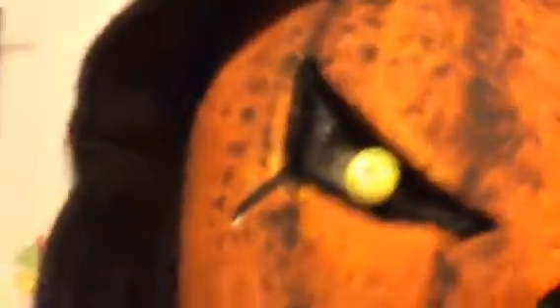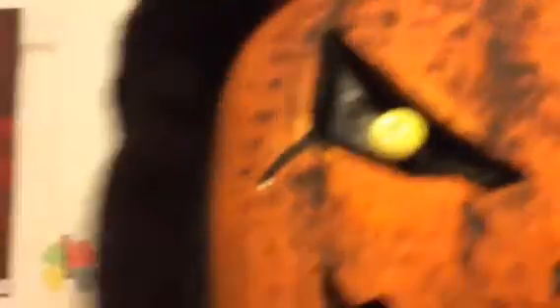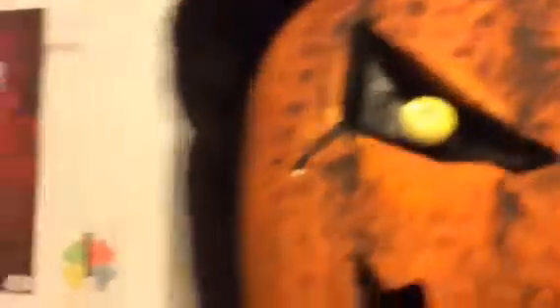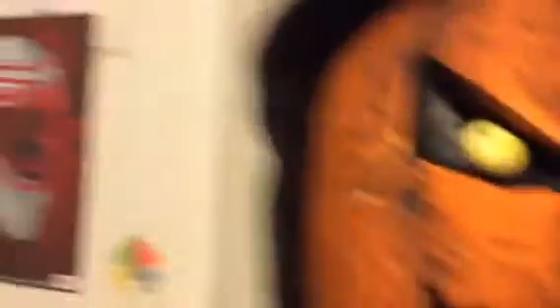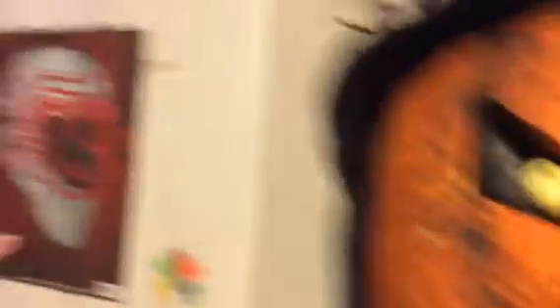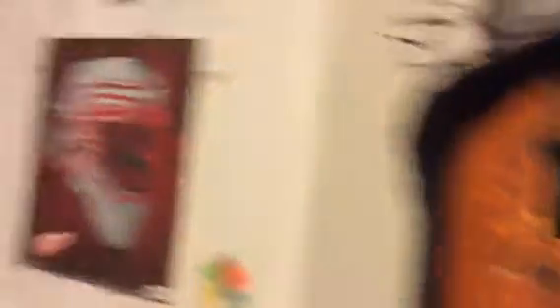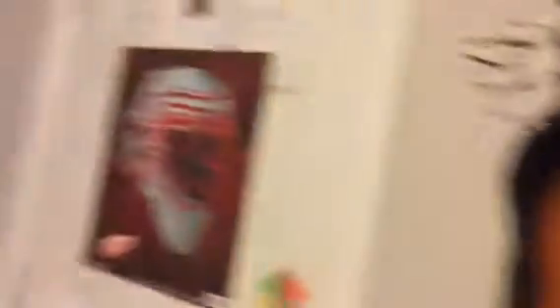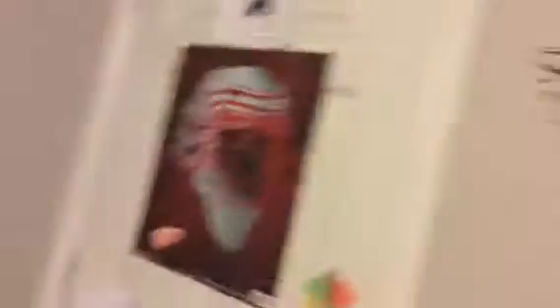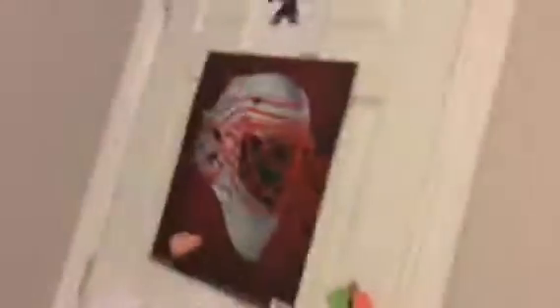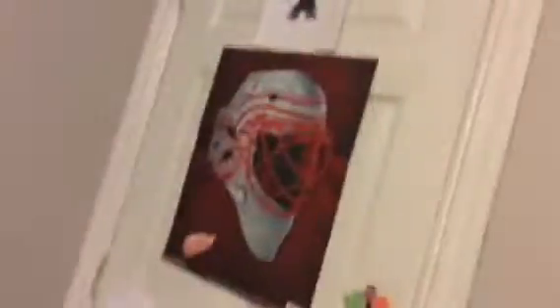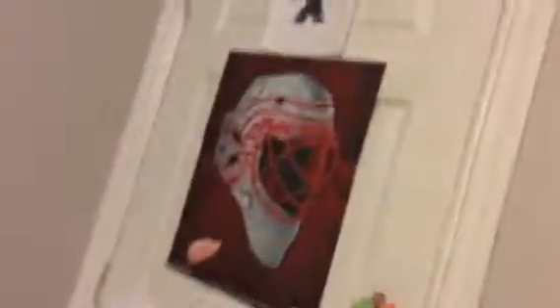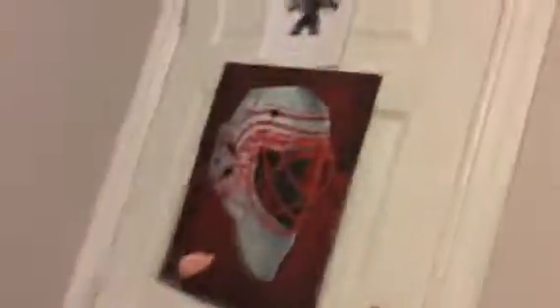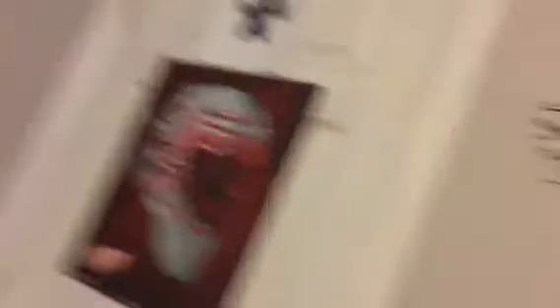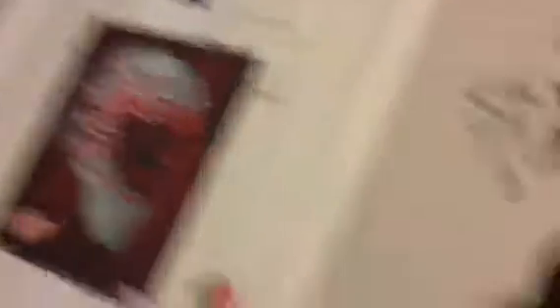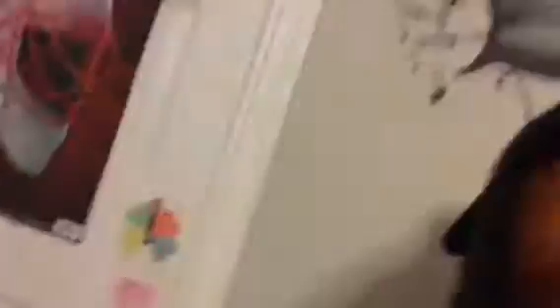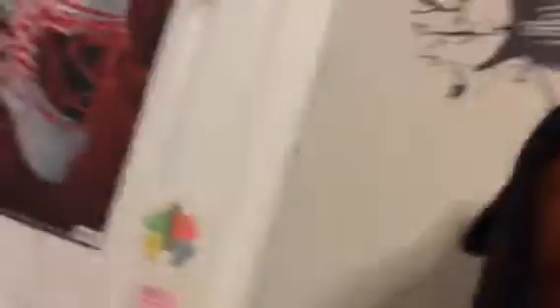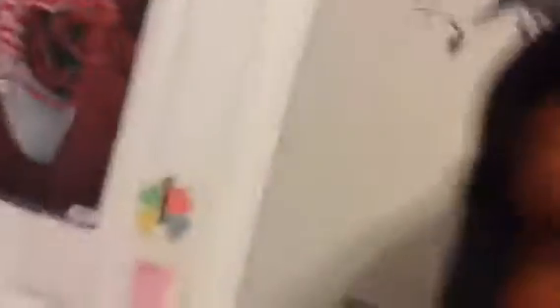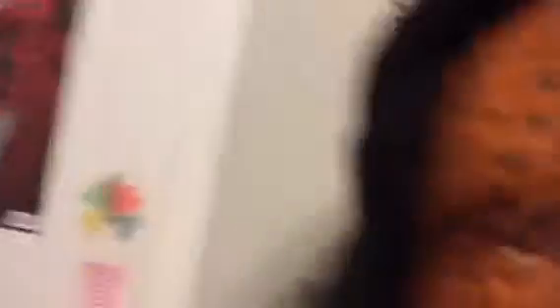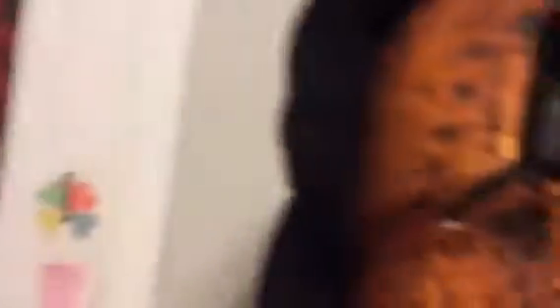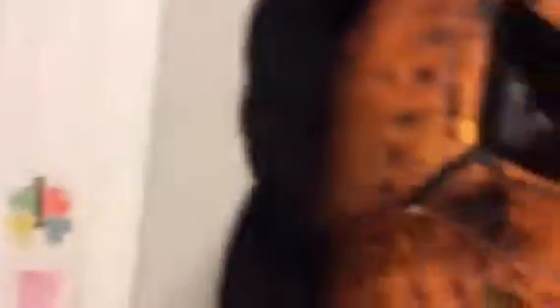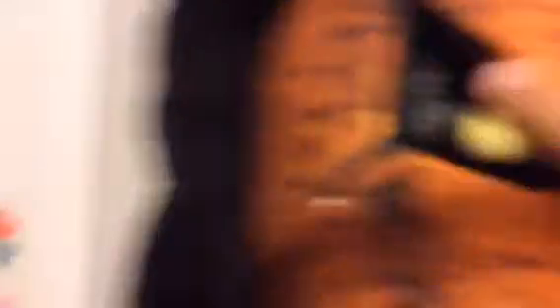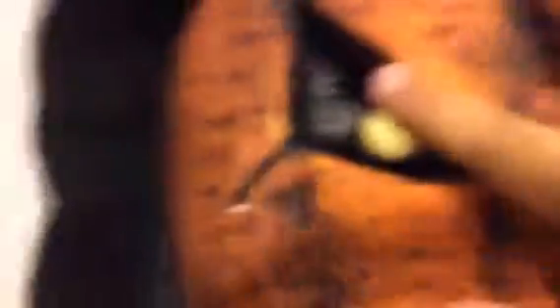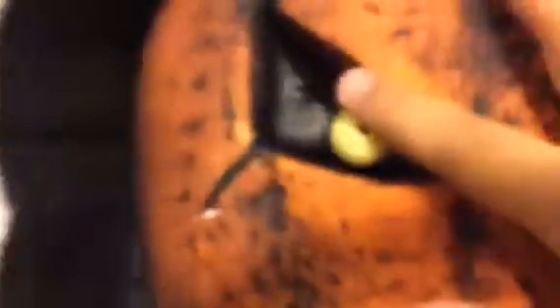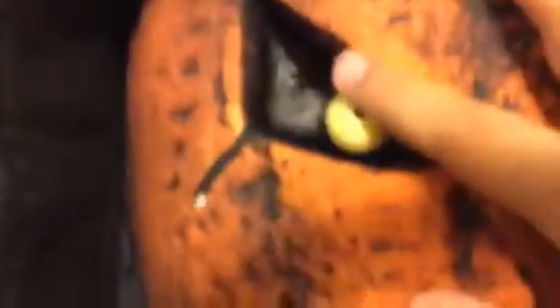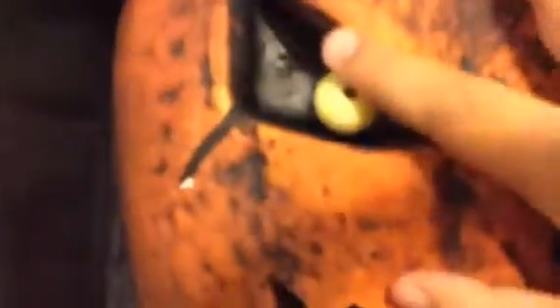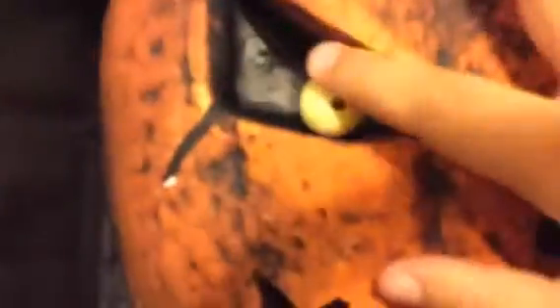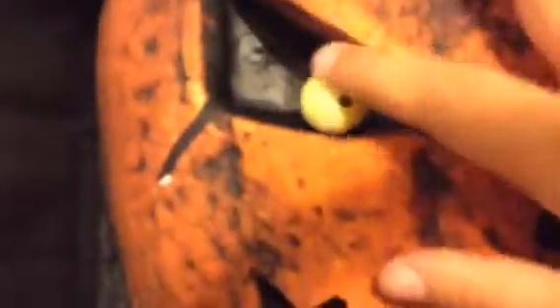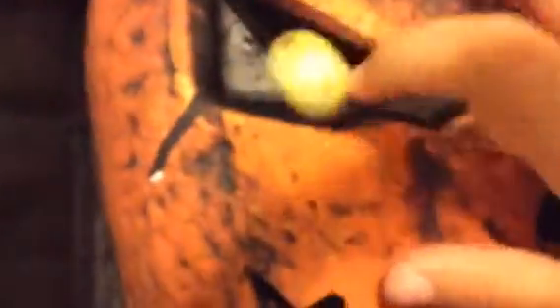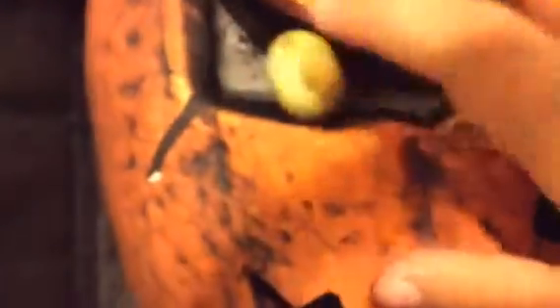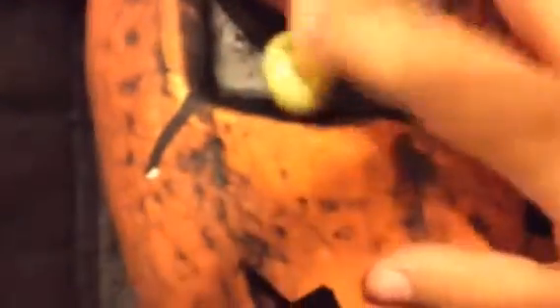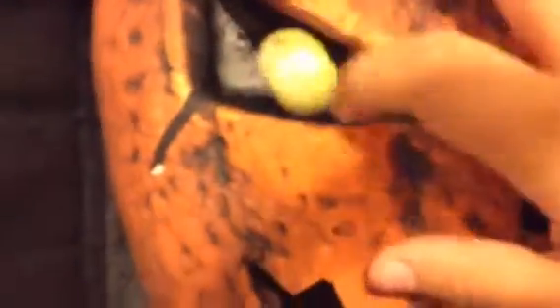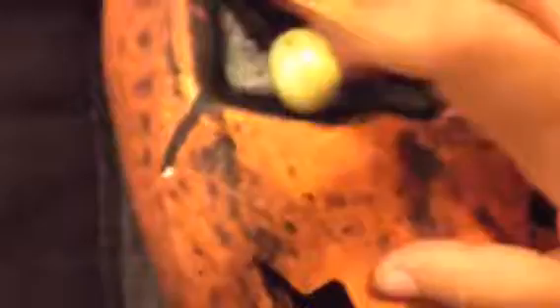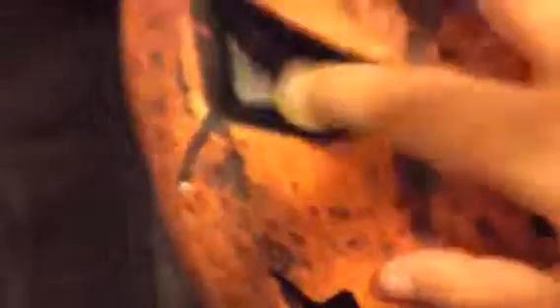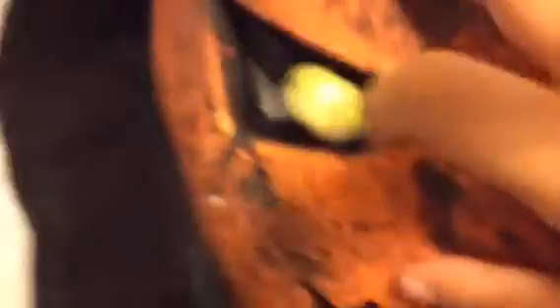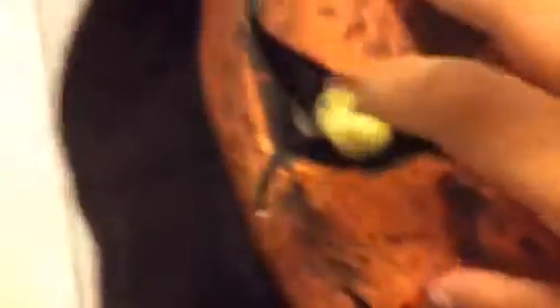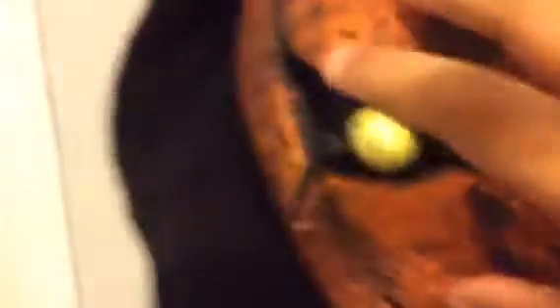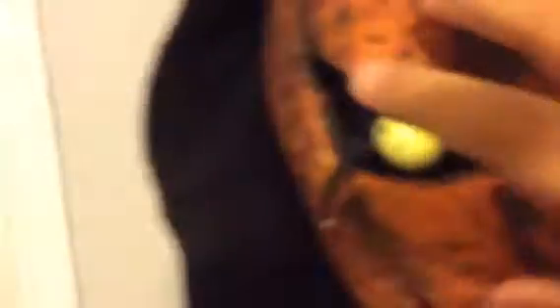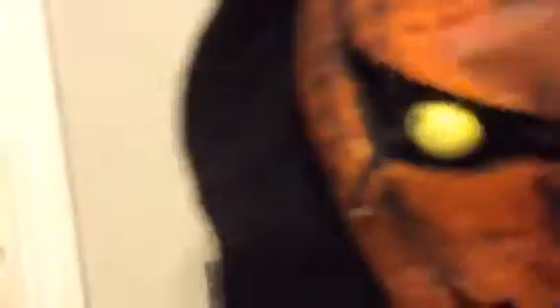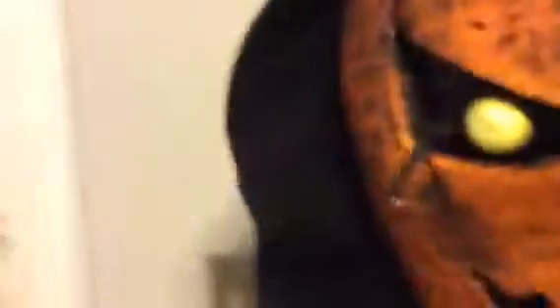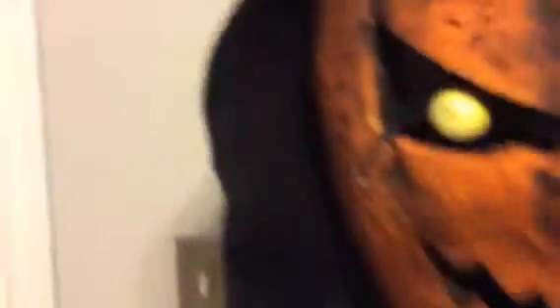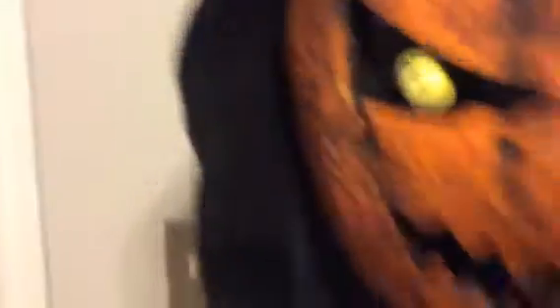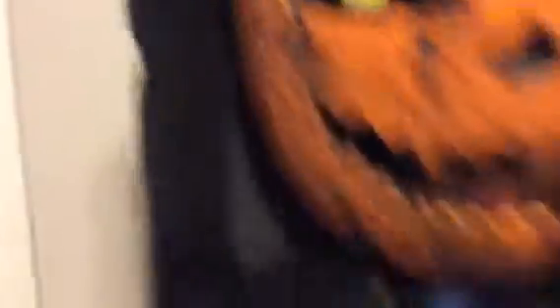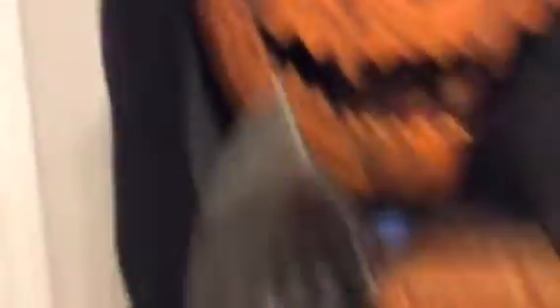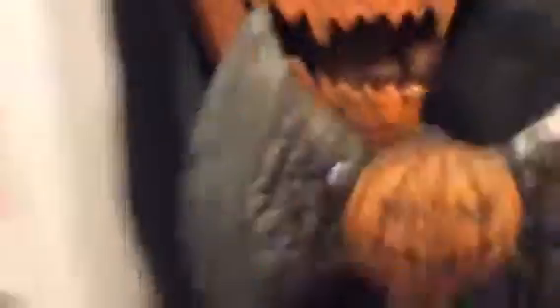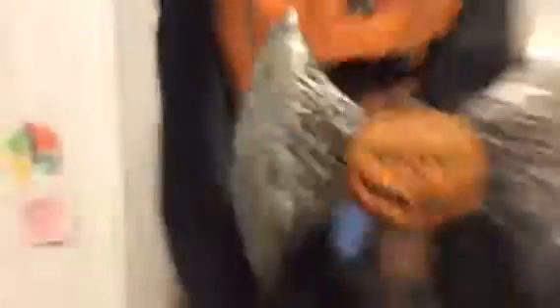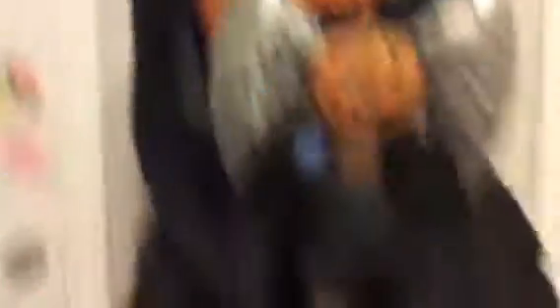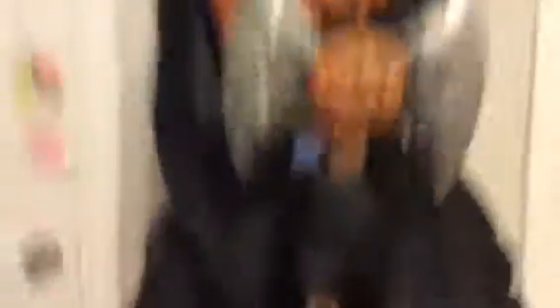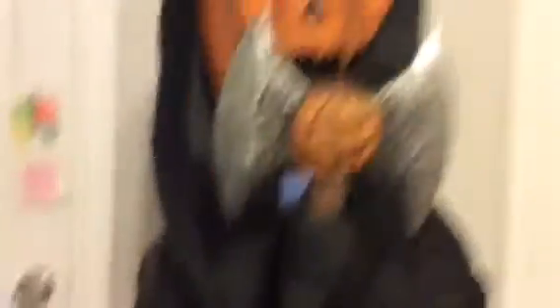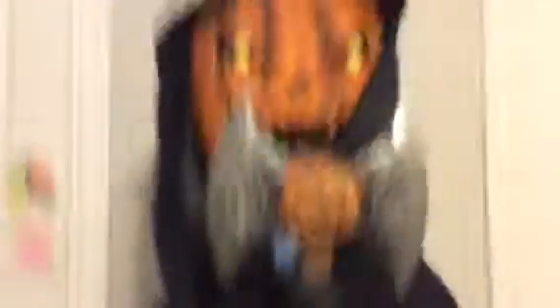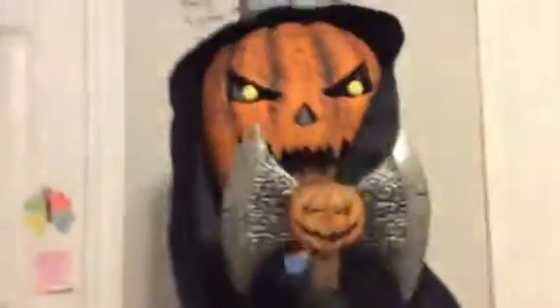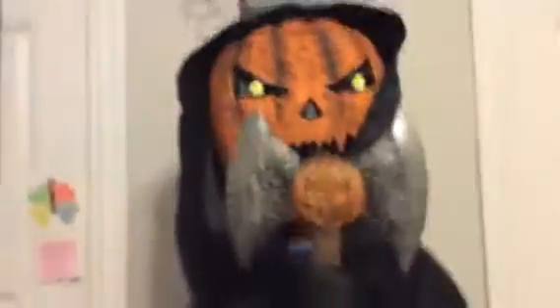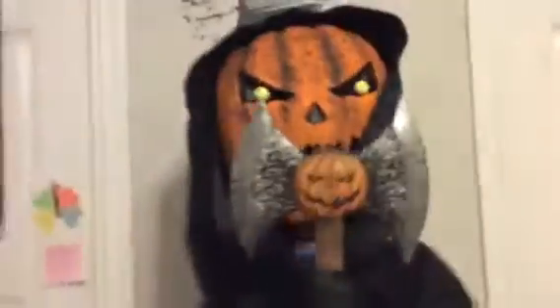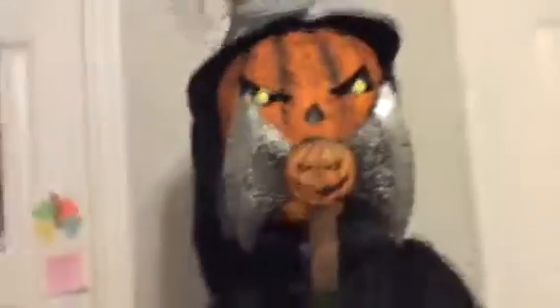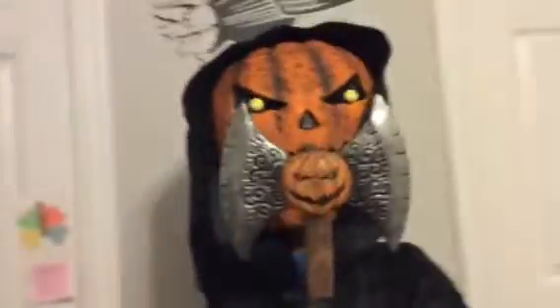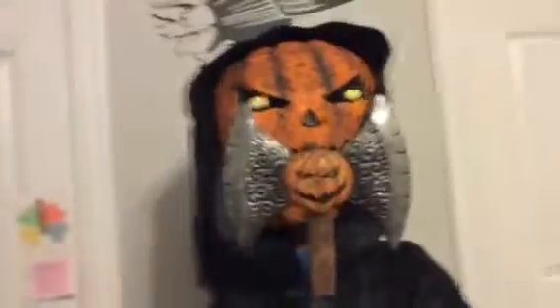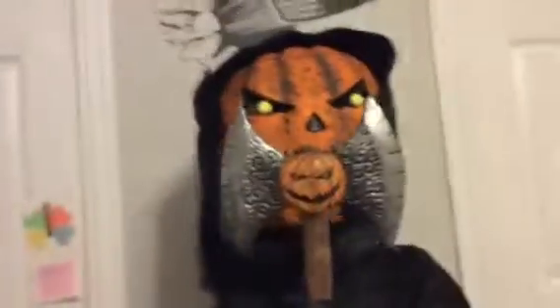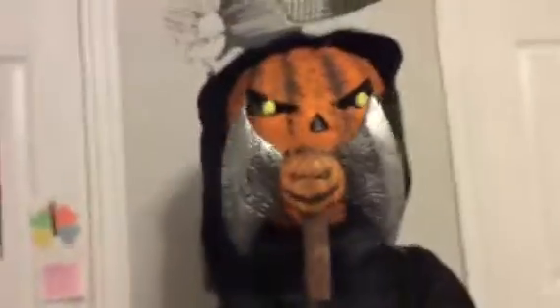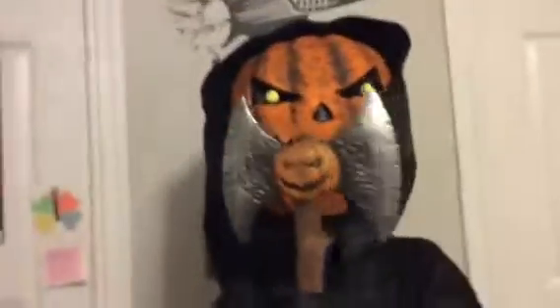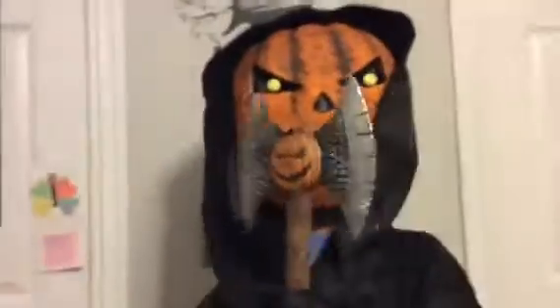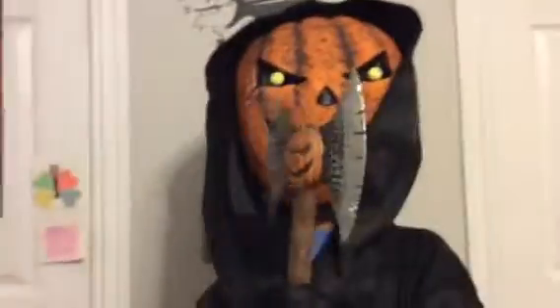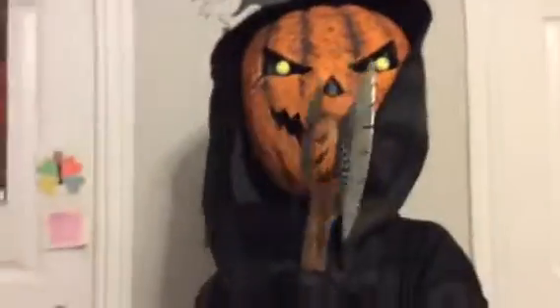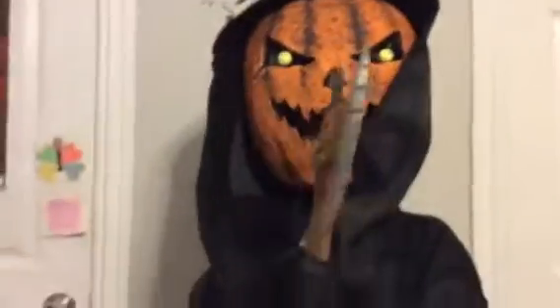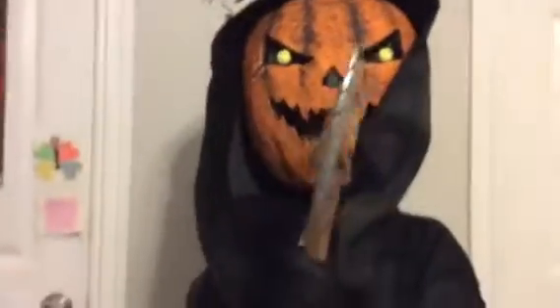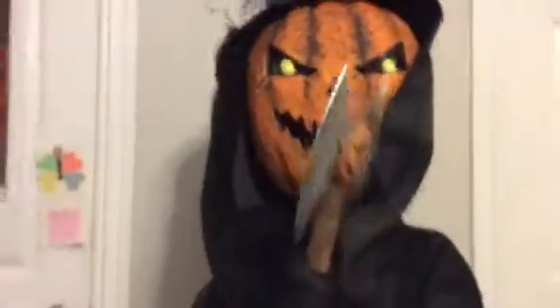Look at my pumpkin axe! Show them my pumpkin axe!